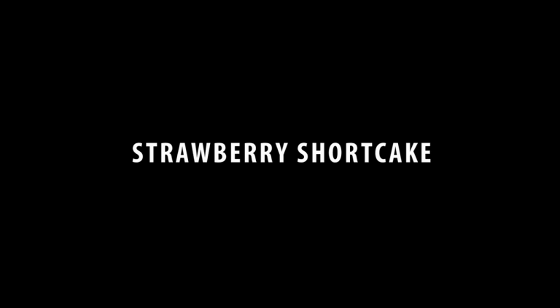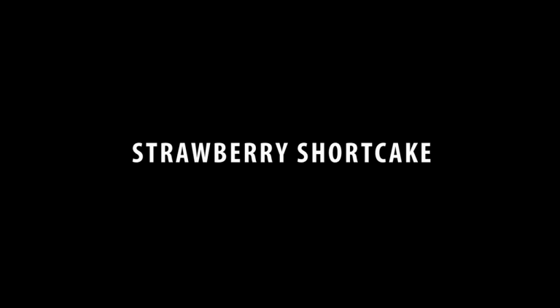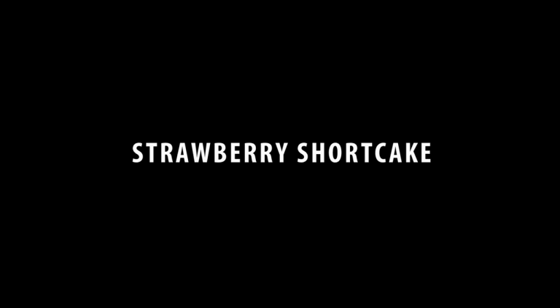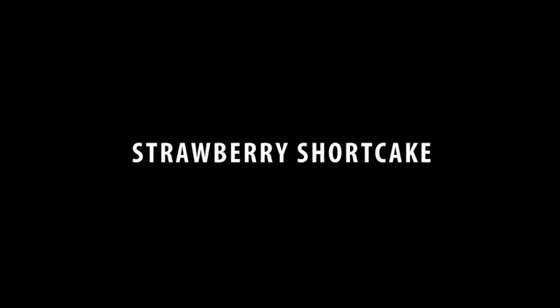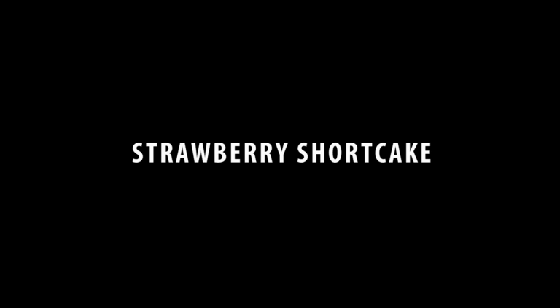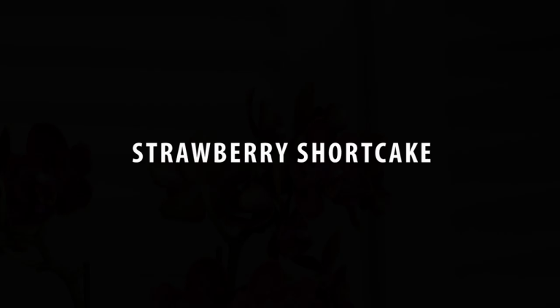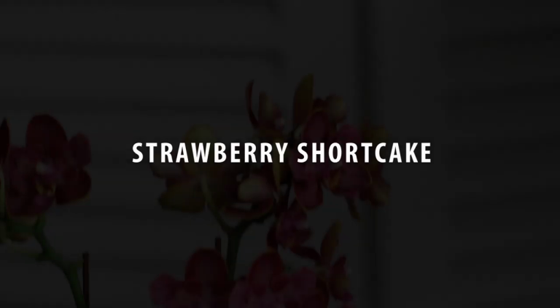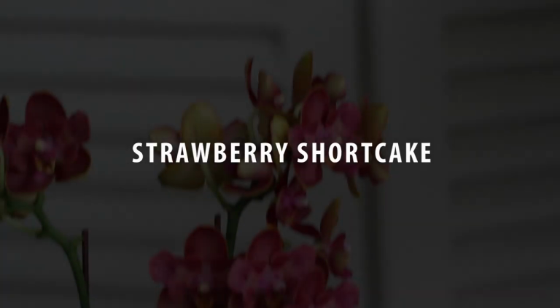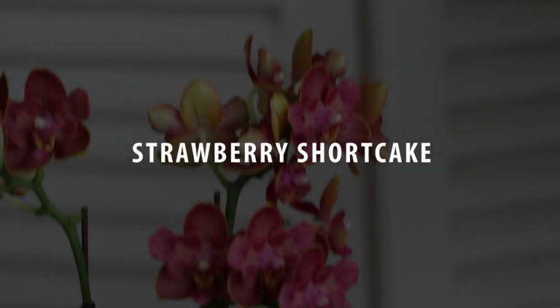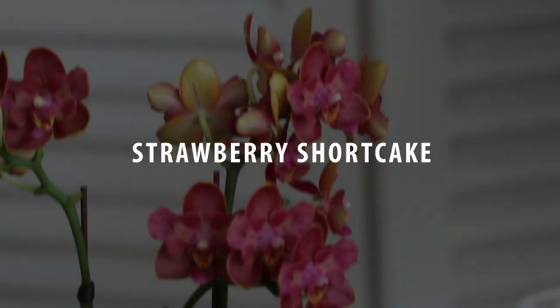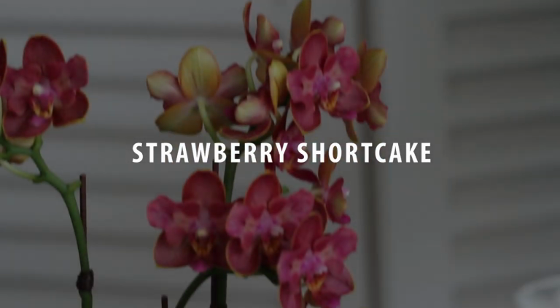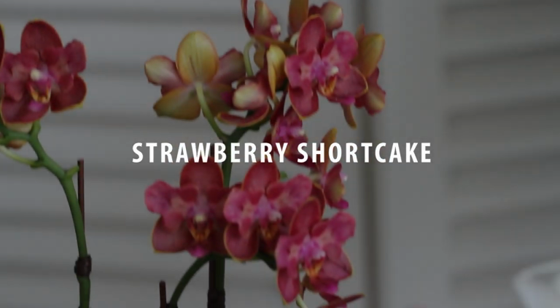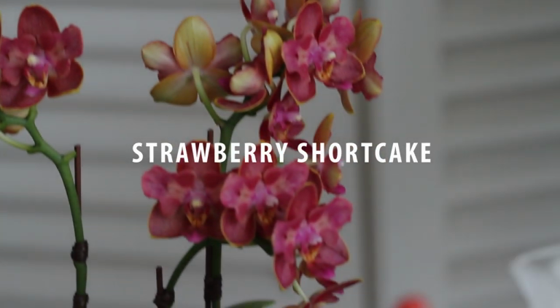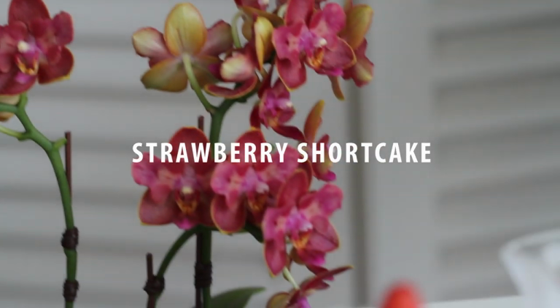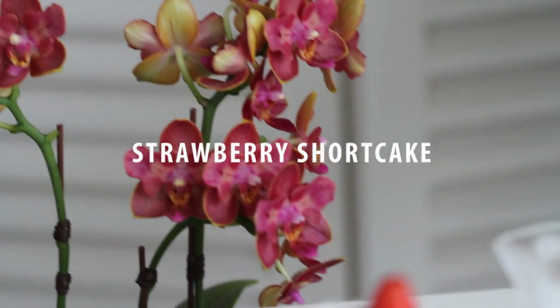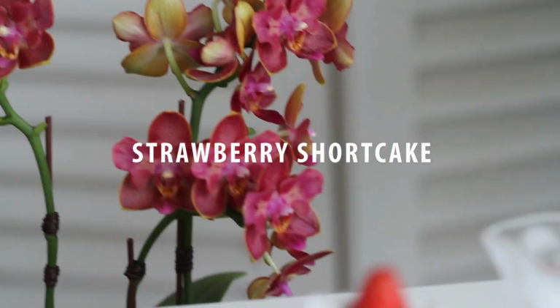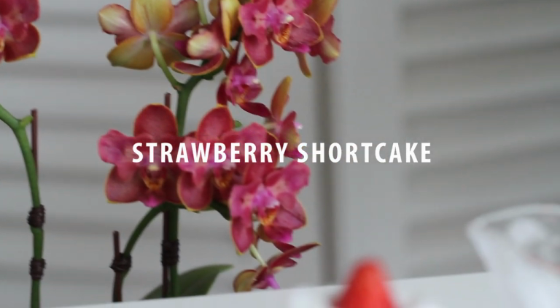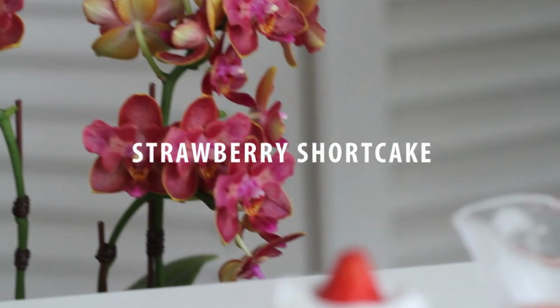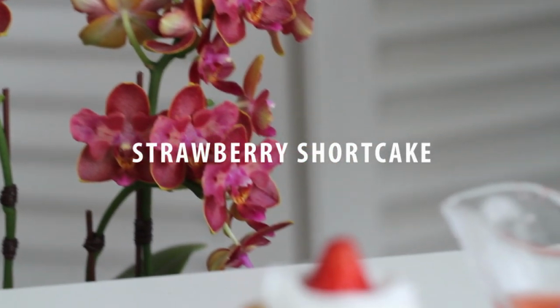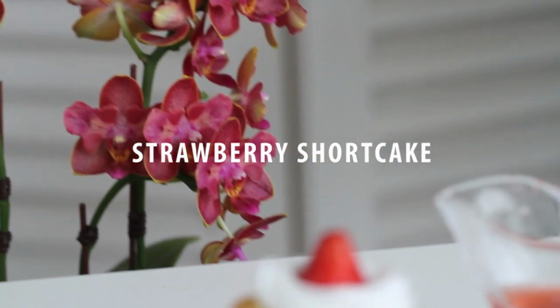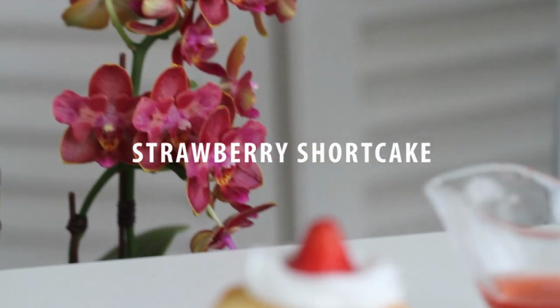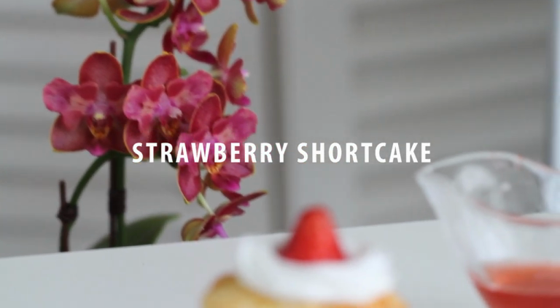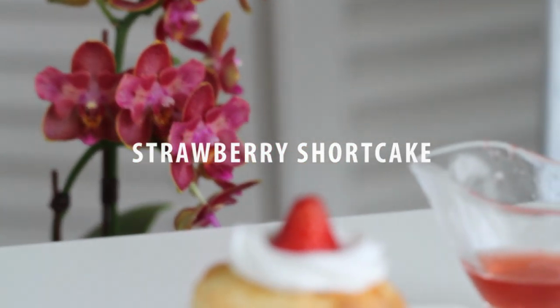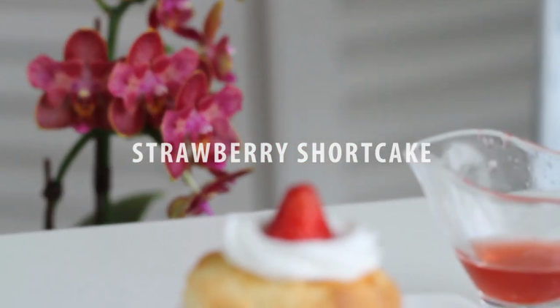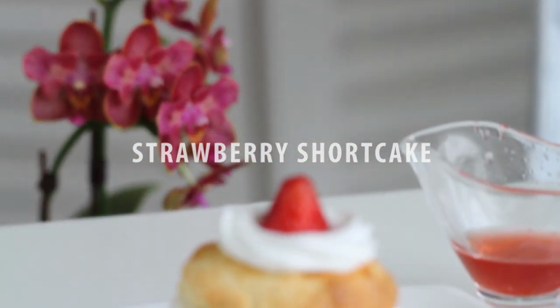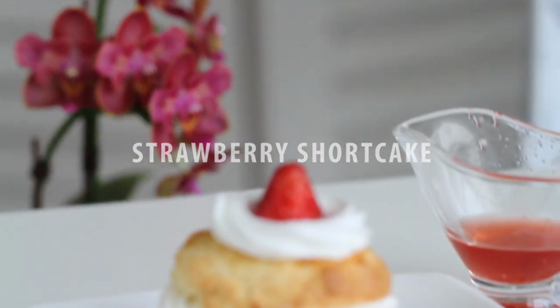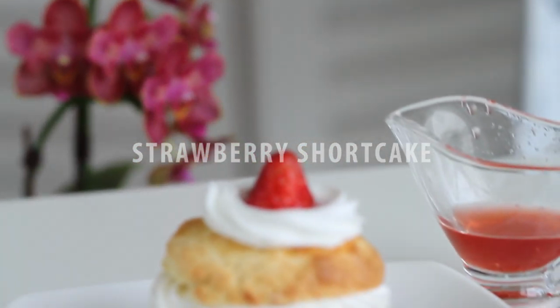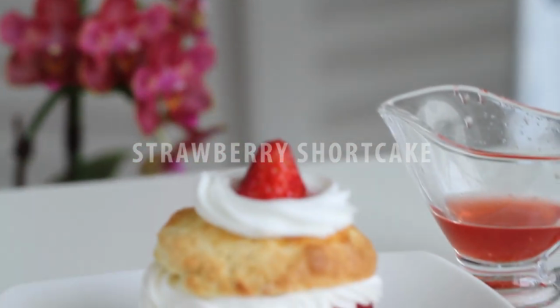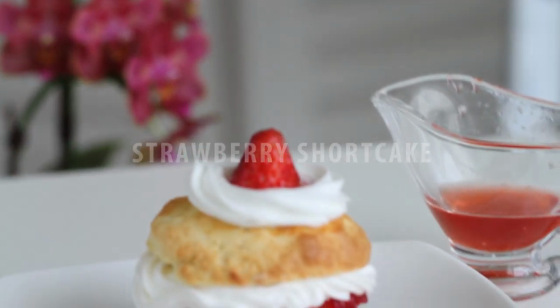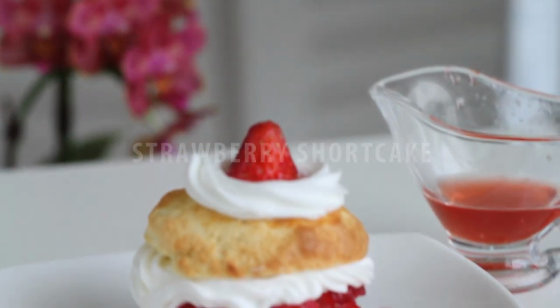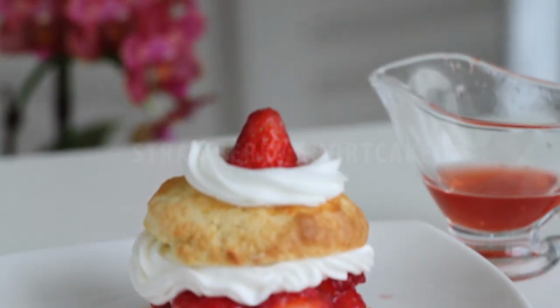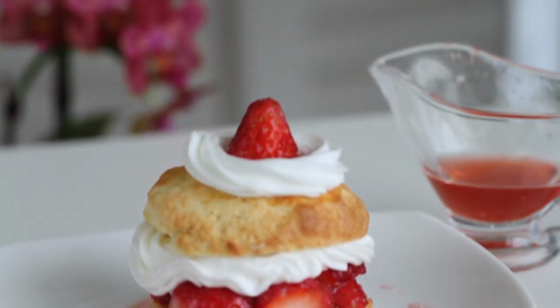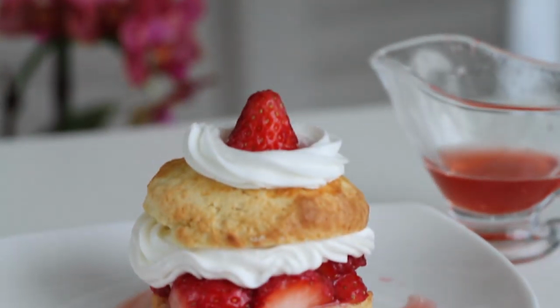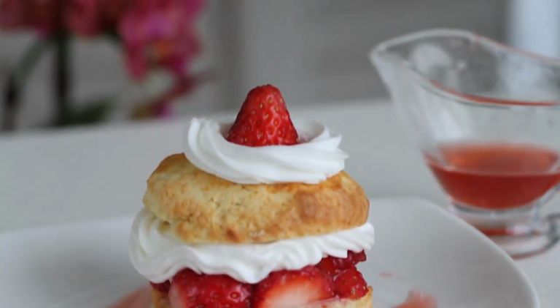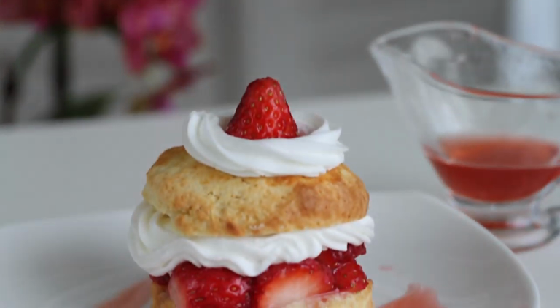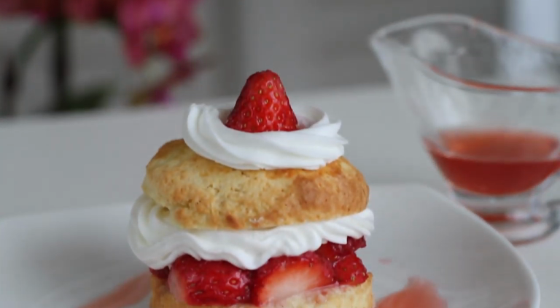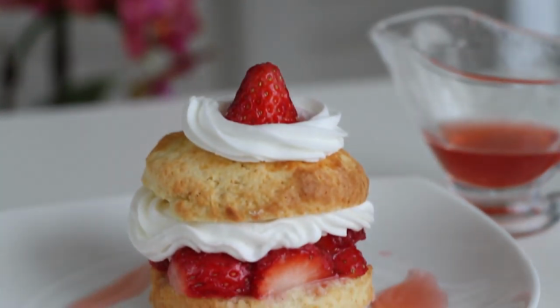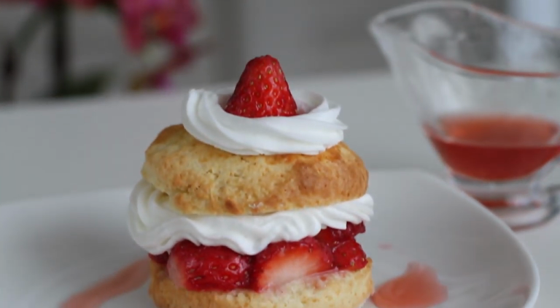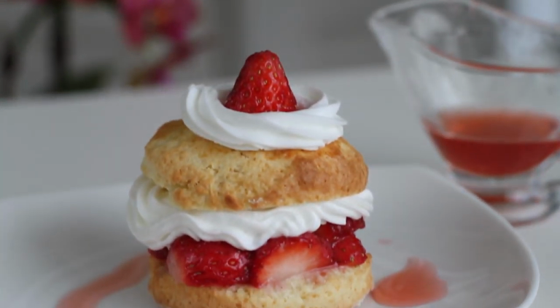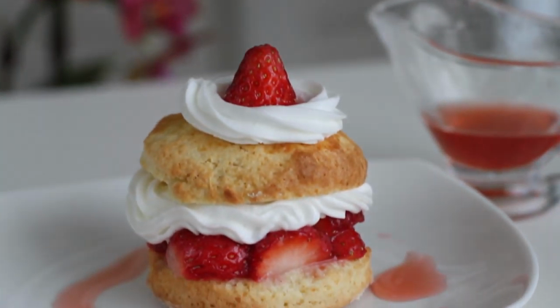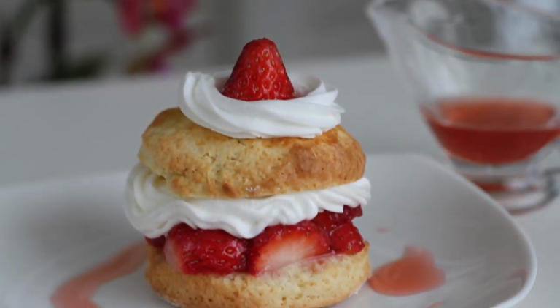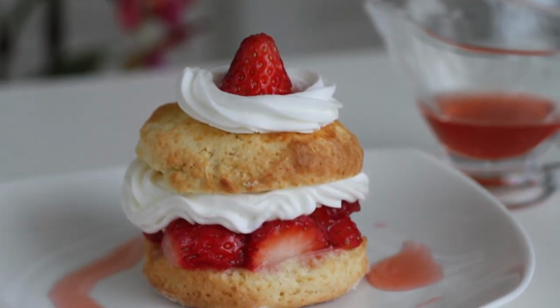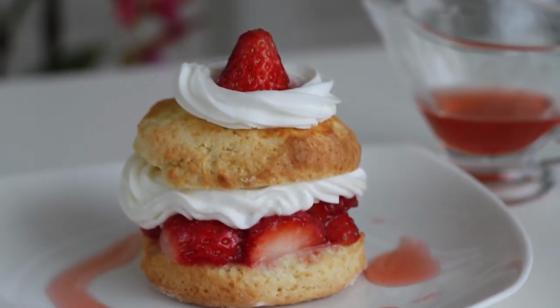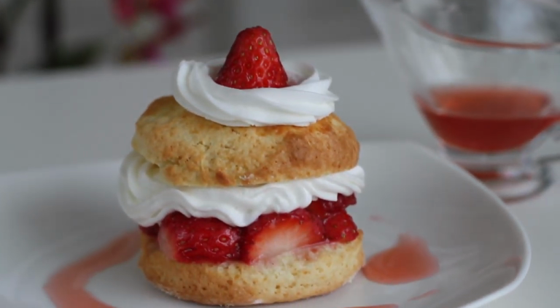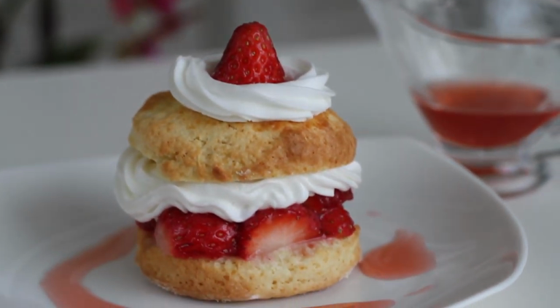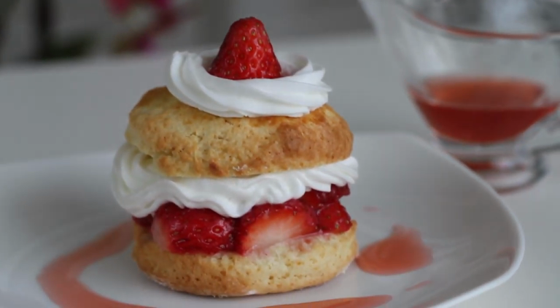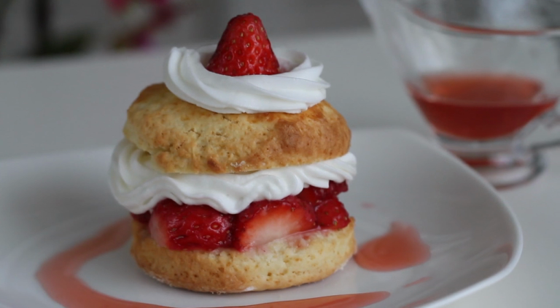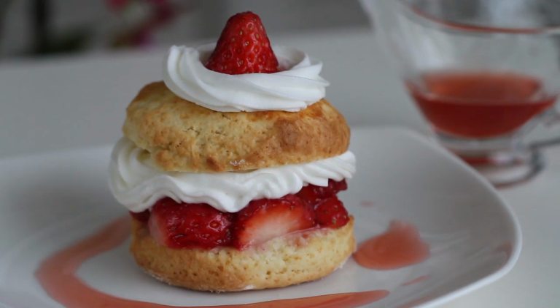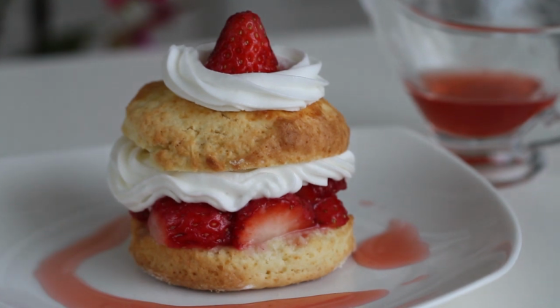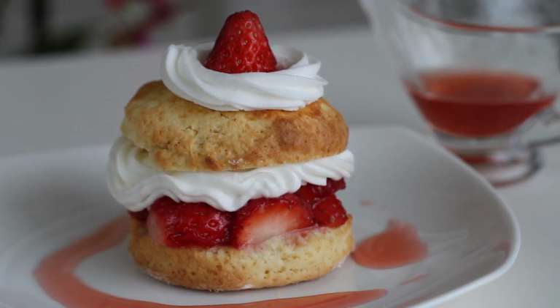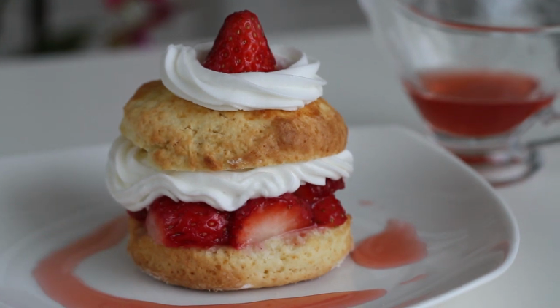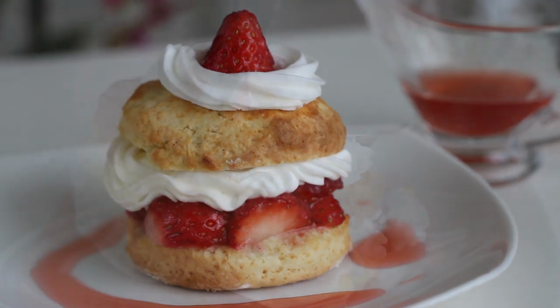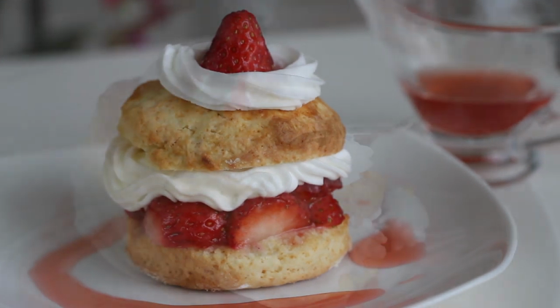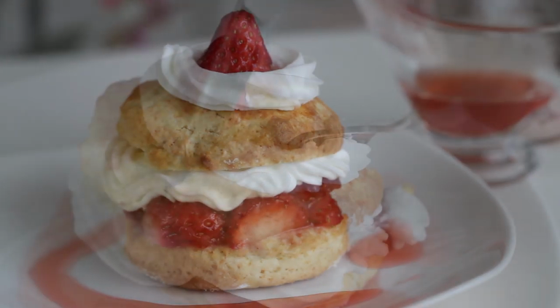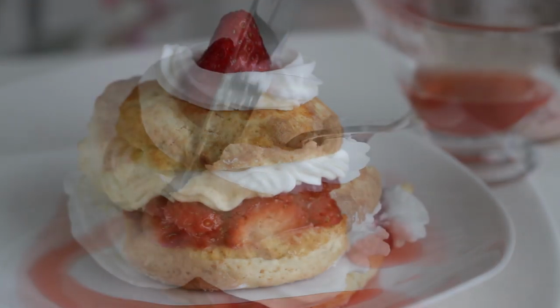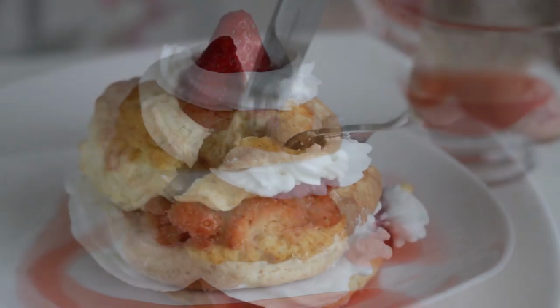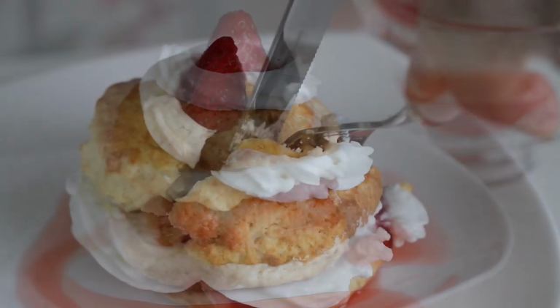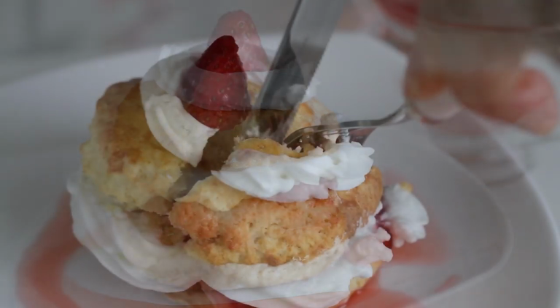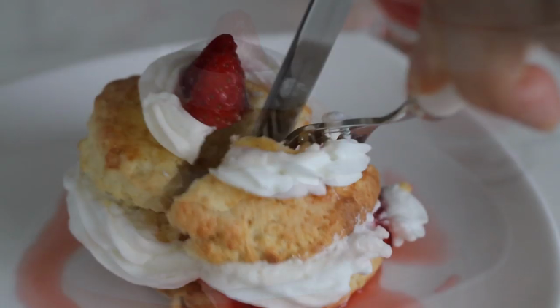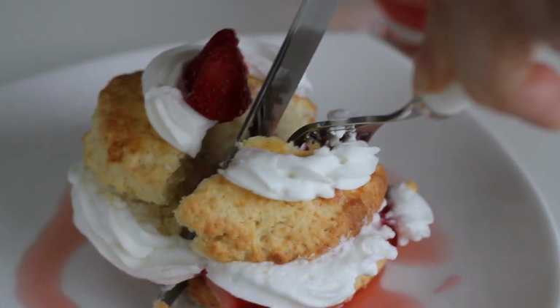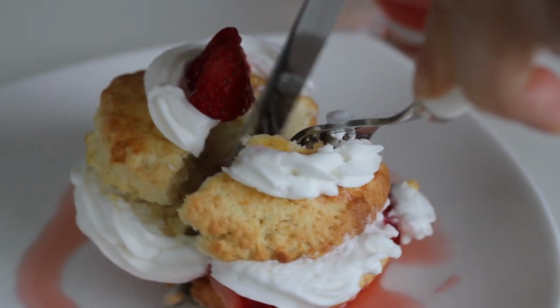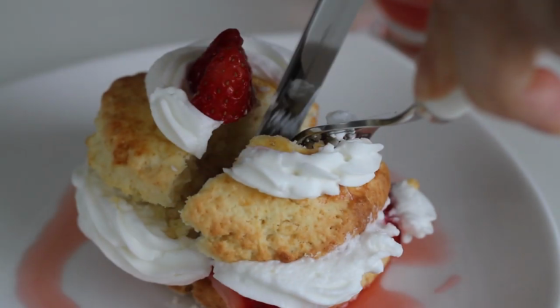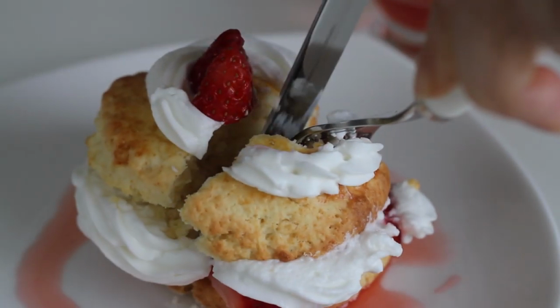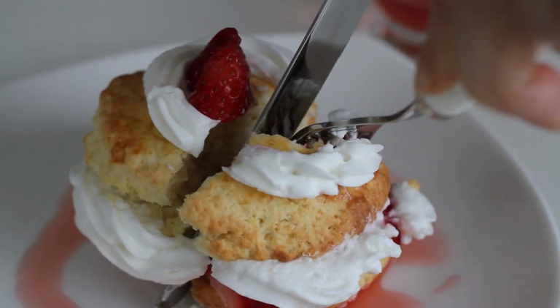Hi, I'm Eugenie. Today I'm making mini strawberry shortcake, which is perfect for summer.